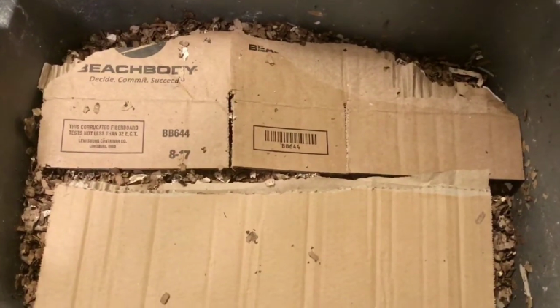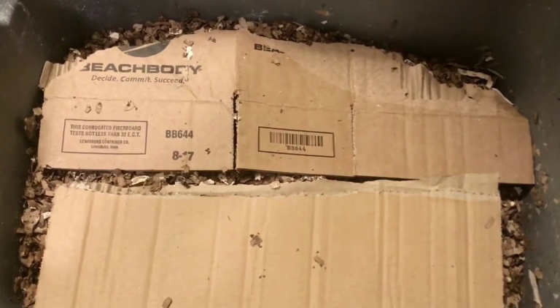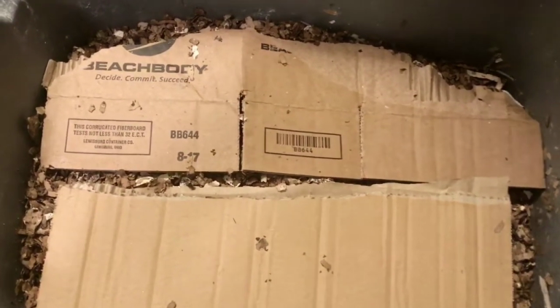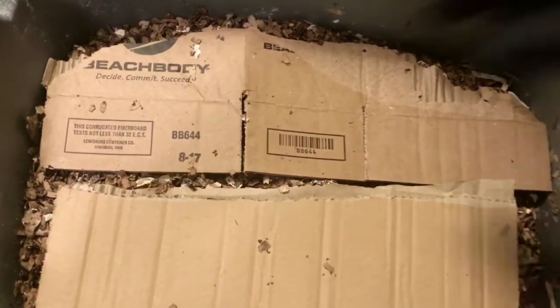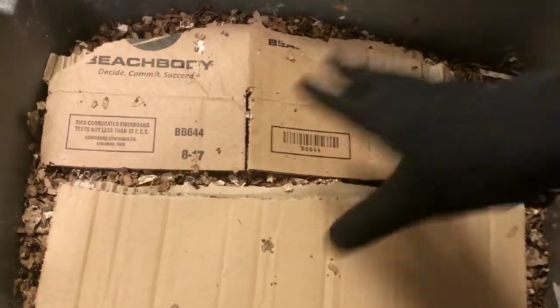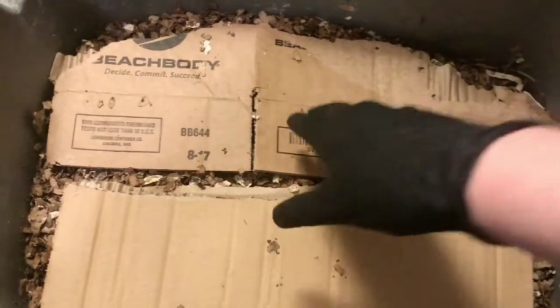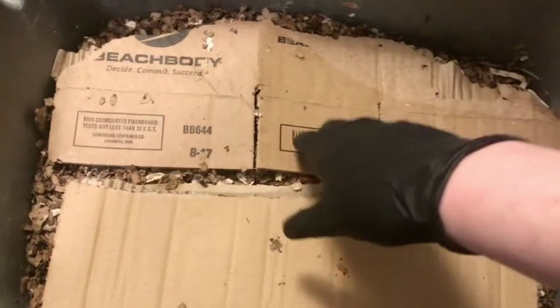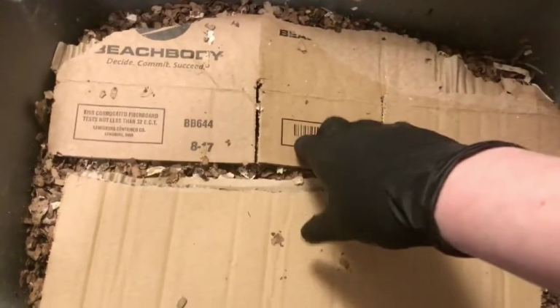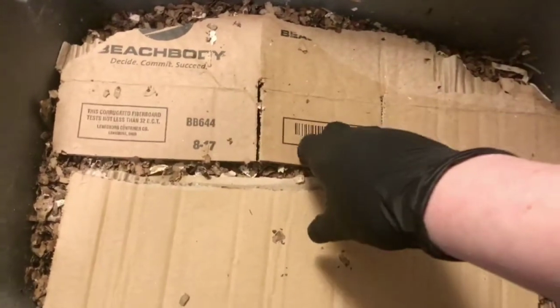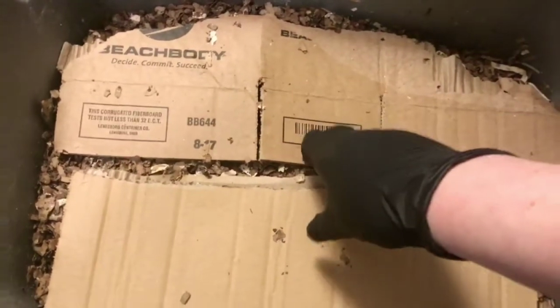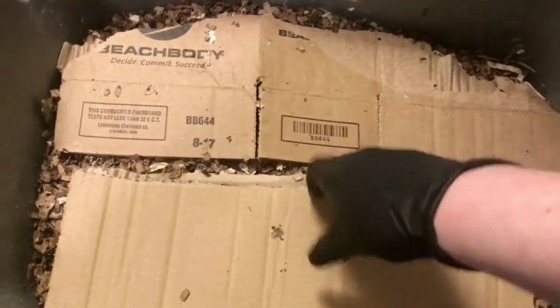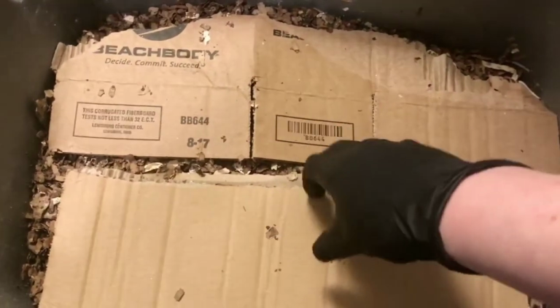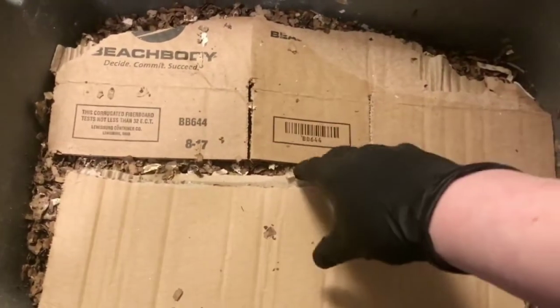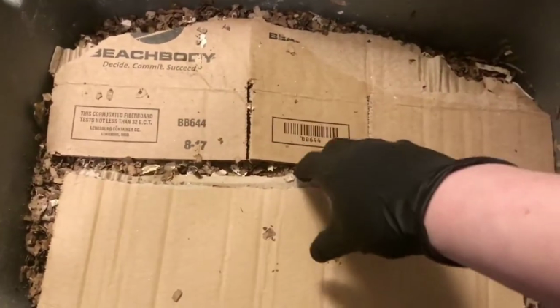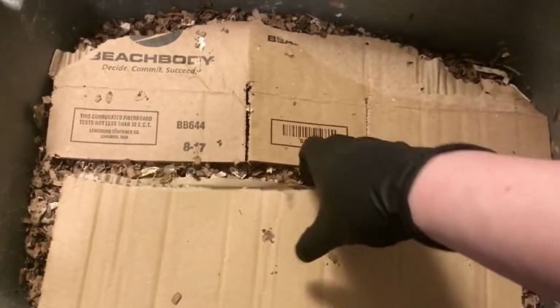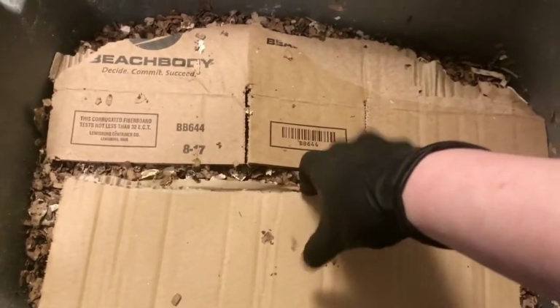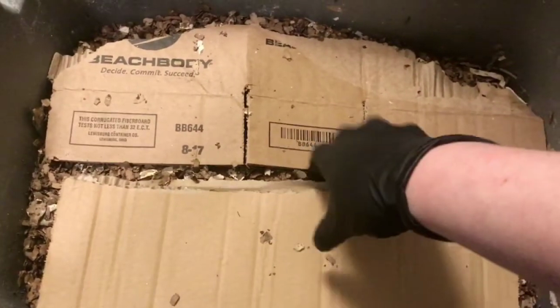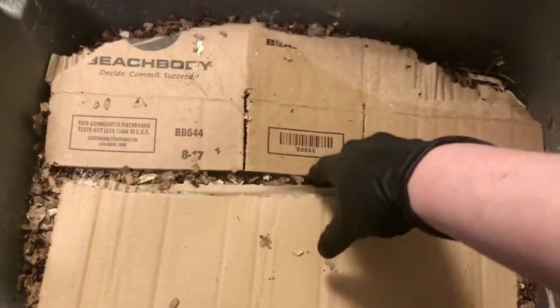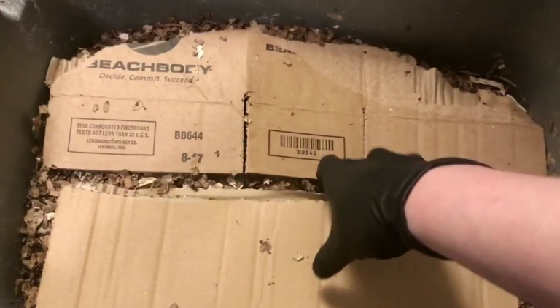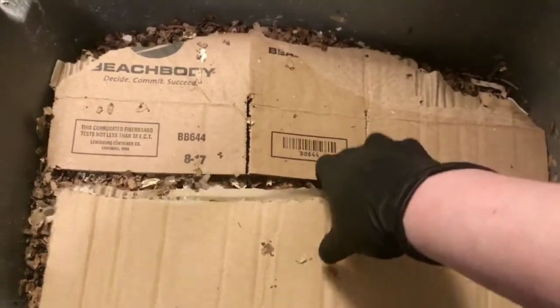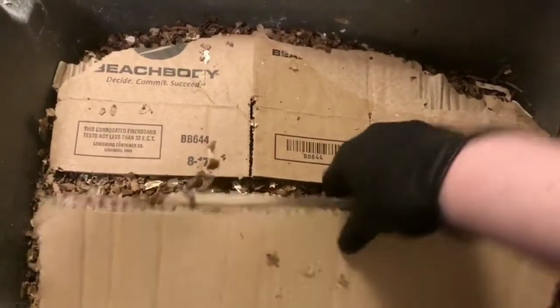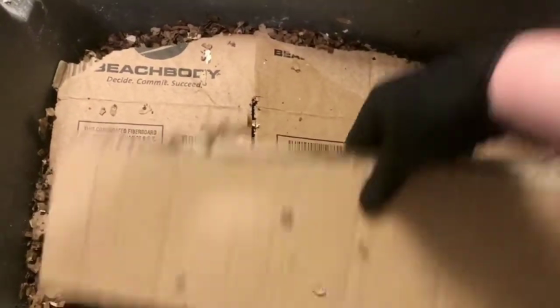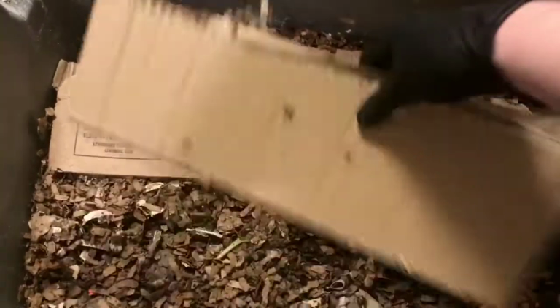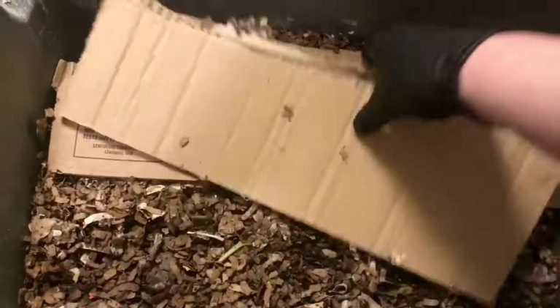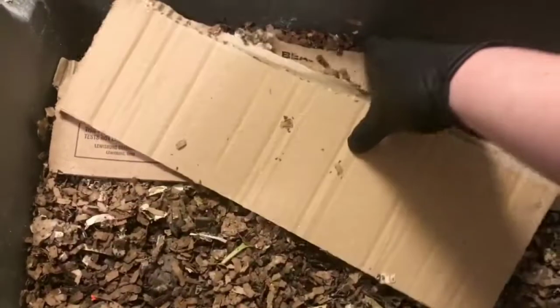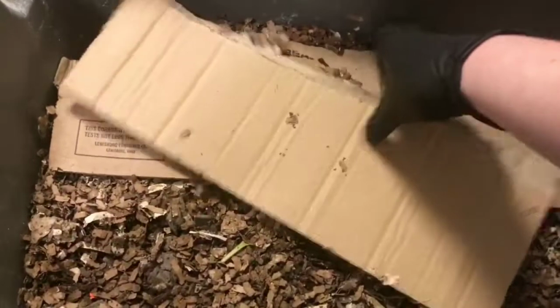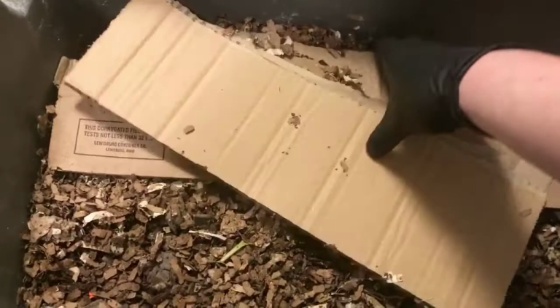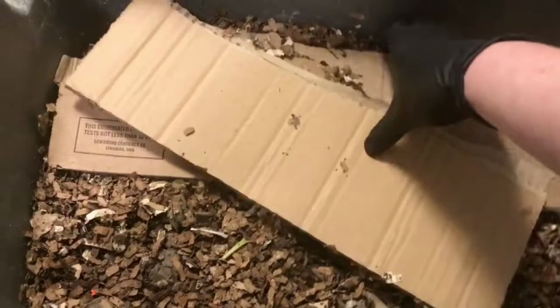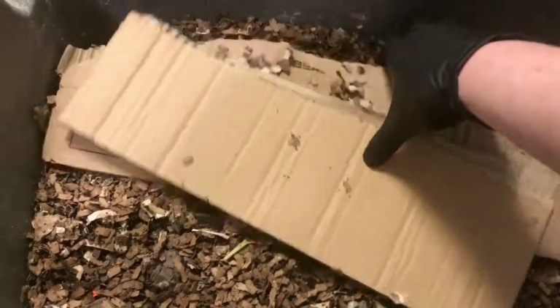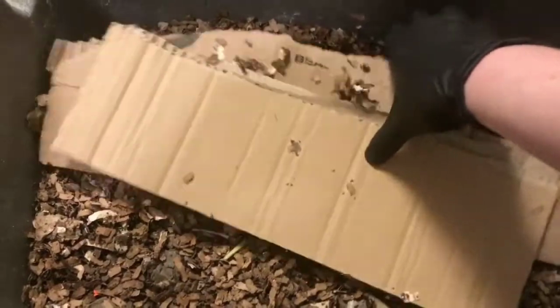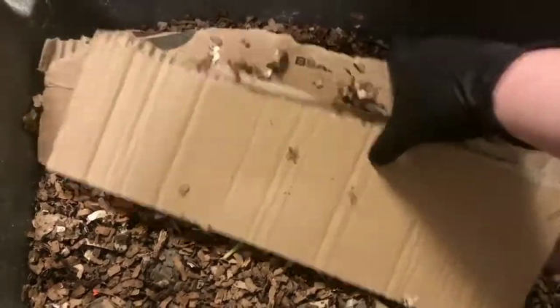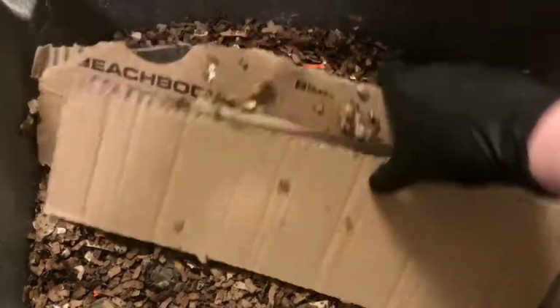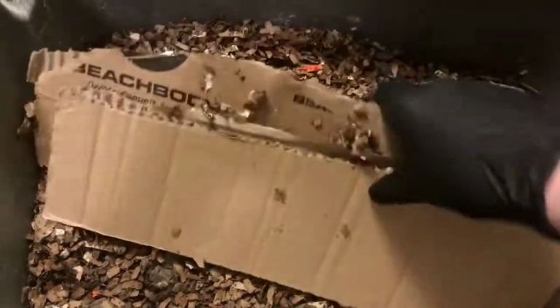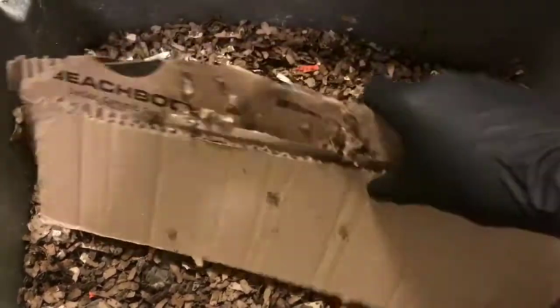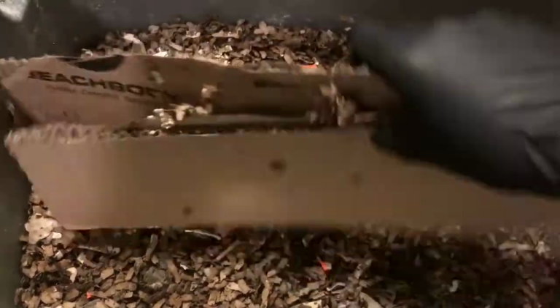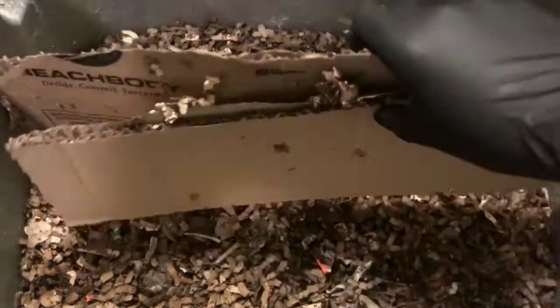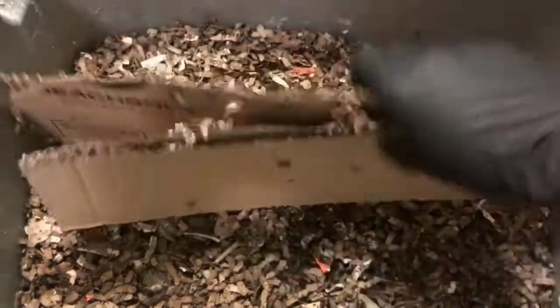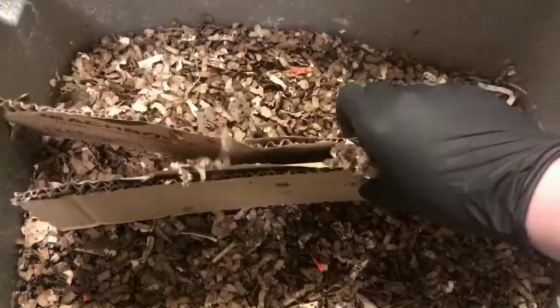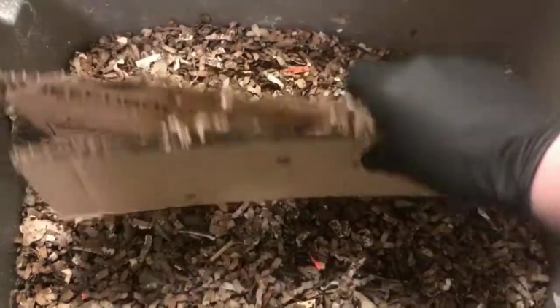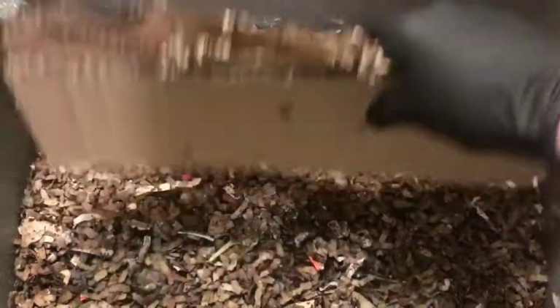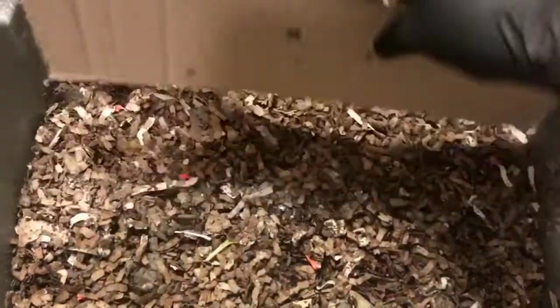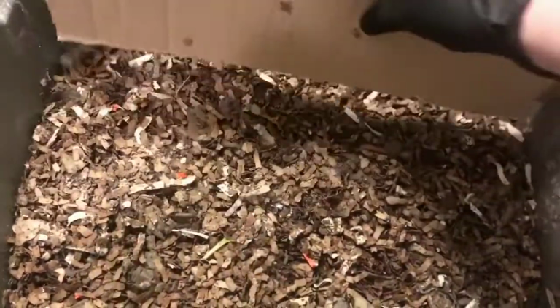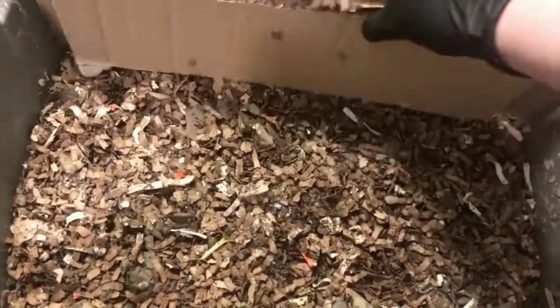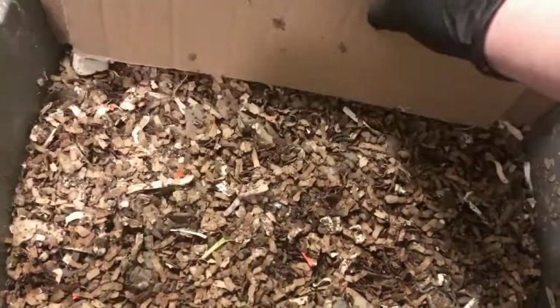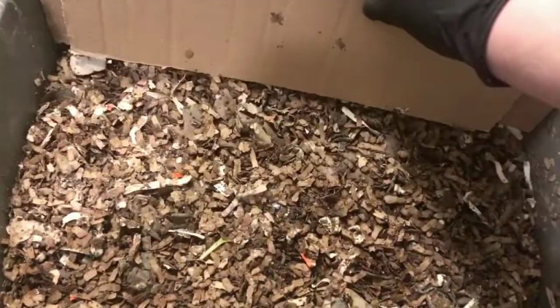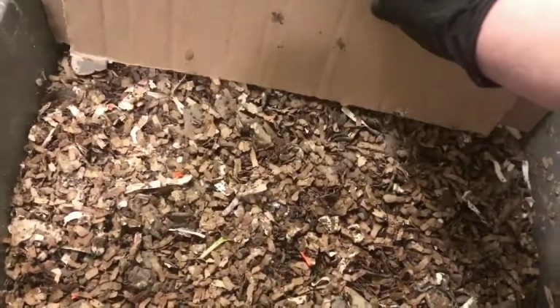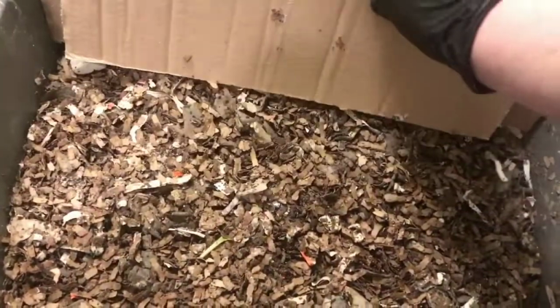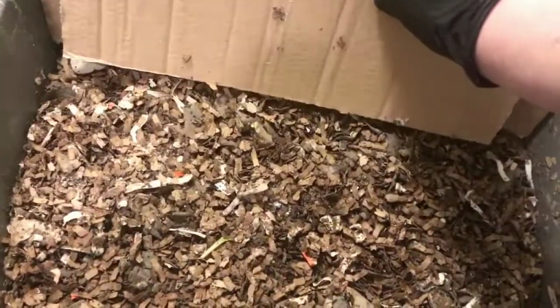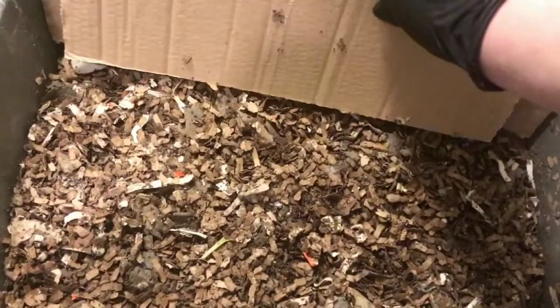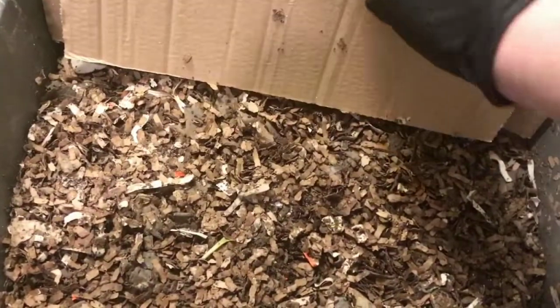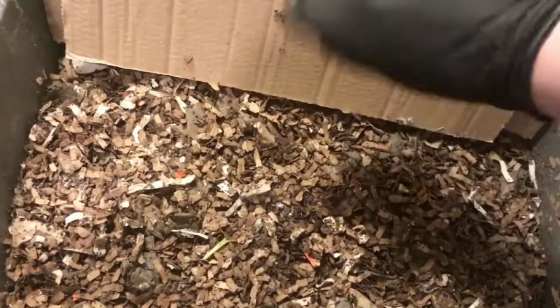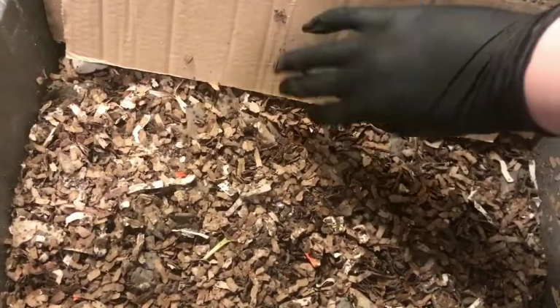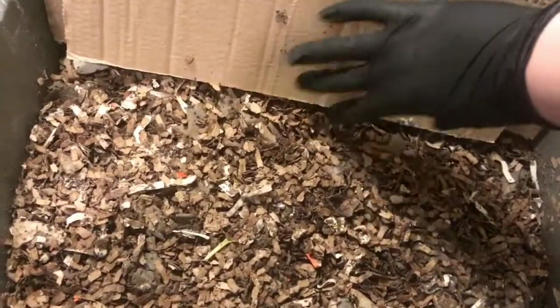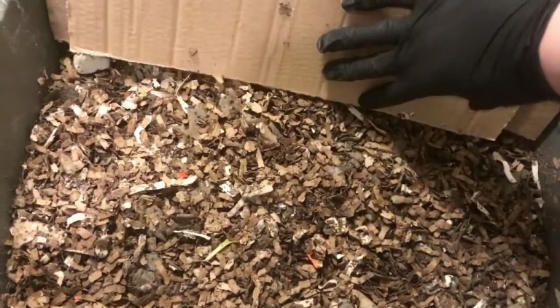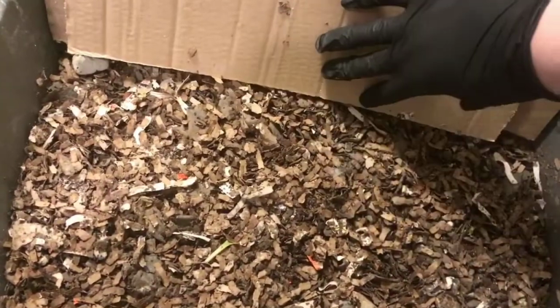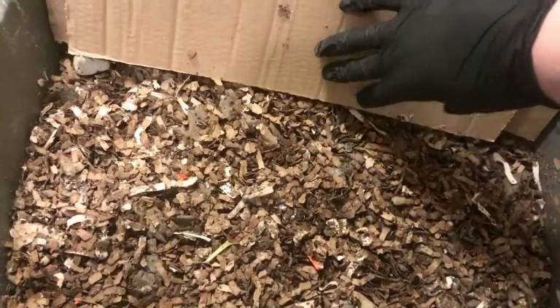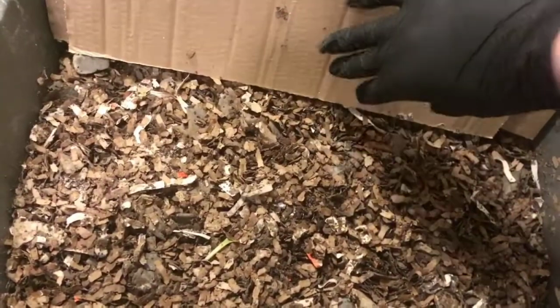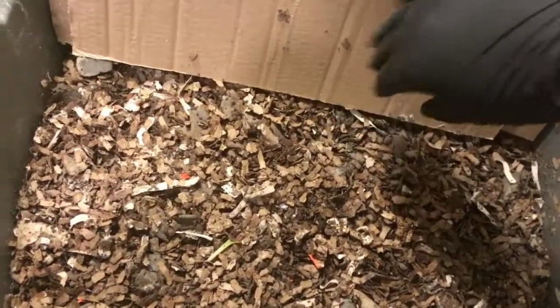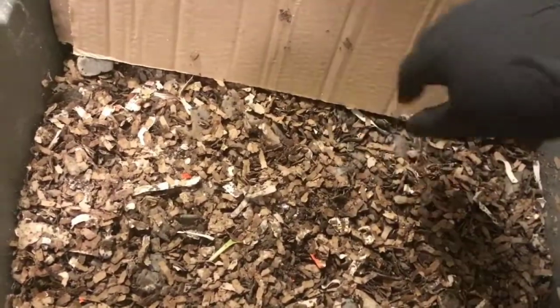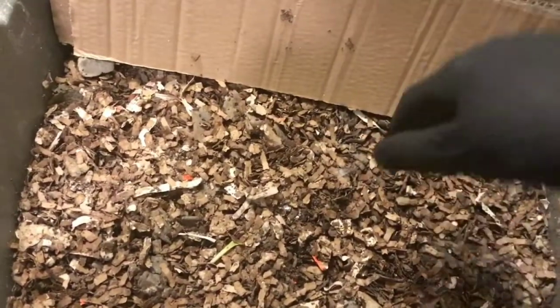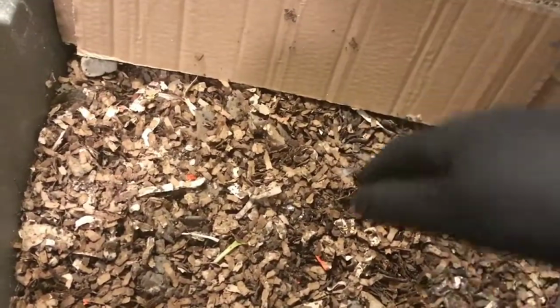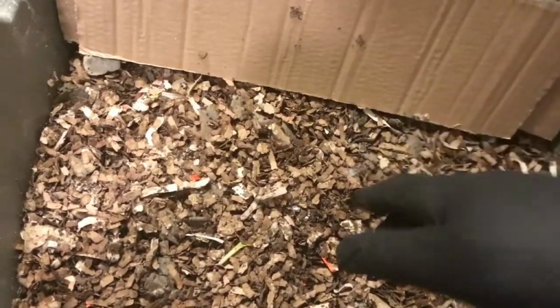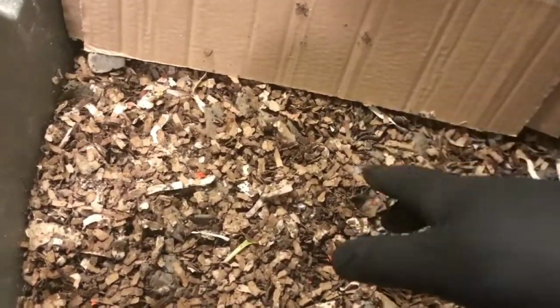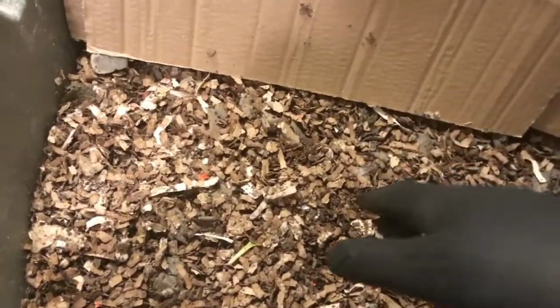Hey everybody, it's Emily the Crazy Worm Lady. I am here today to do an update on my European Nightcrawlers.